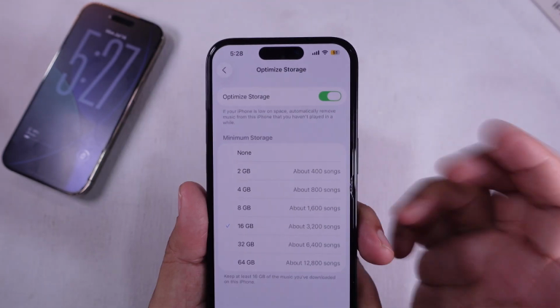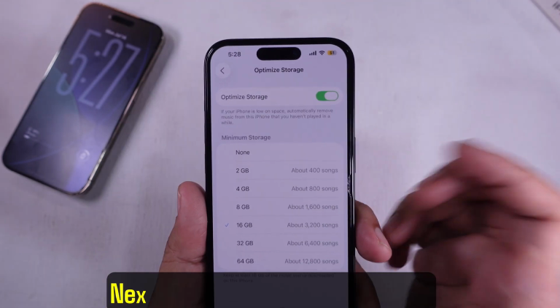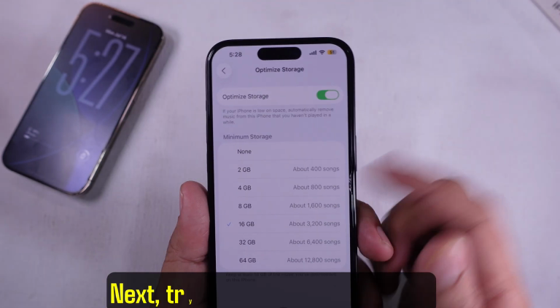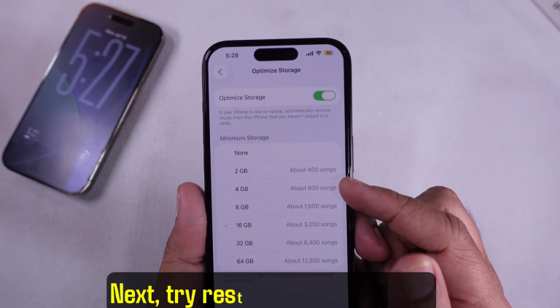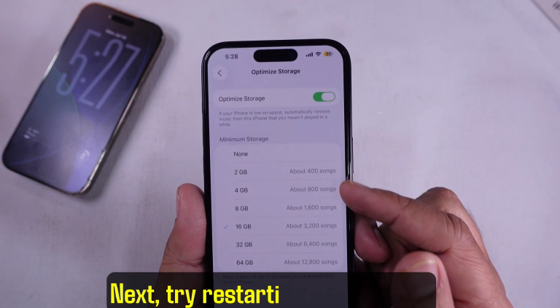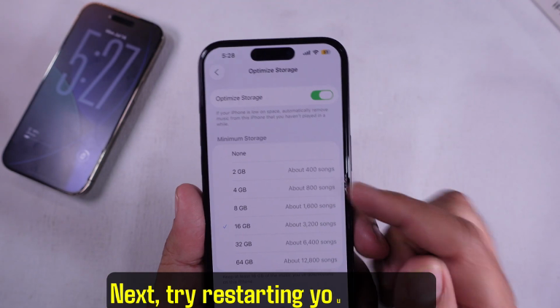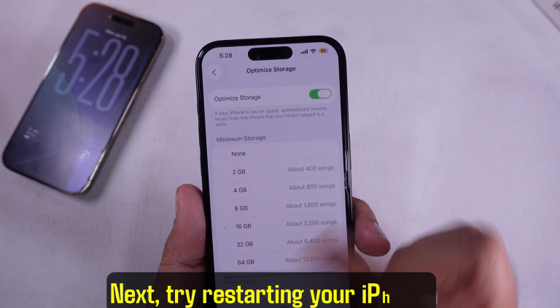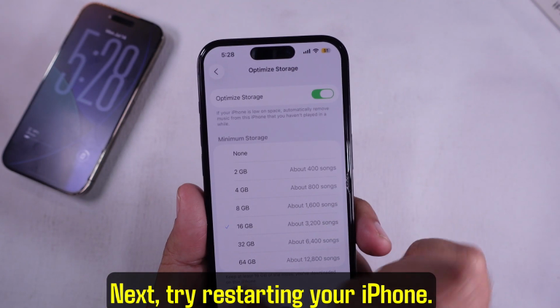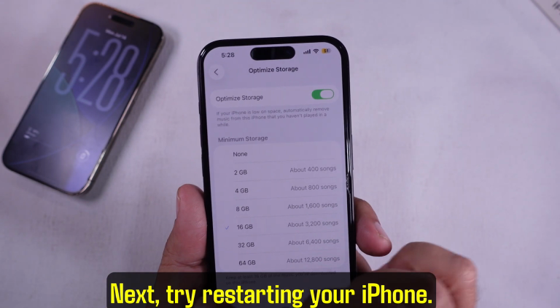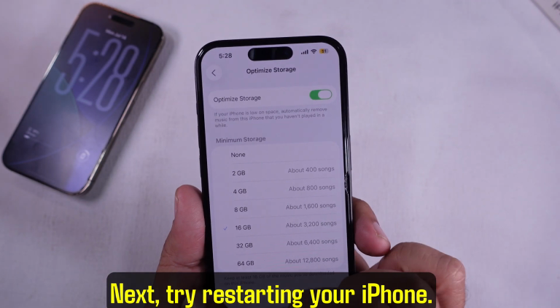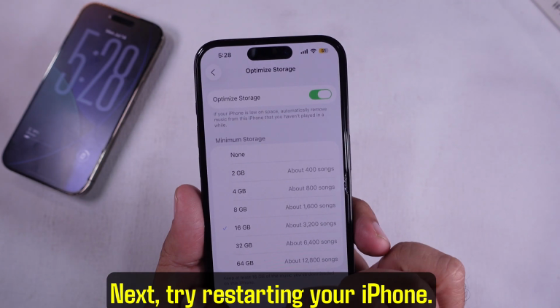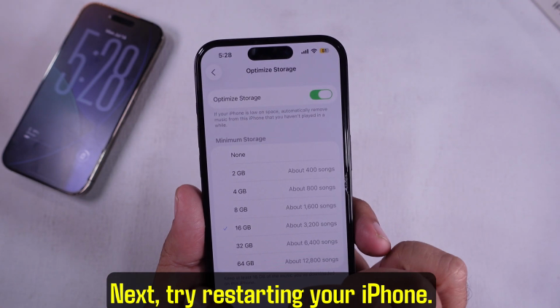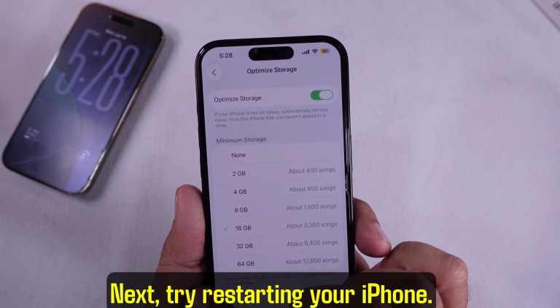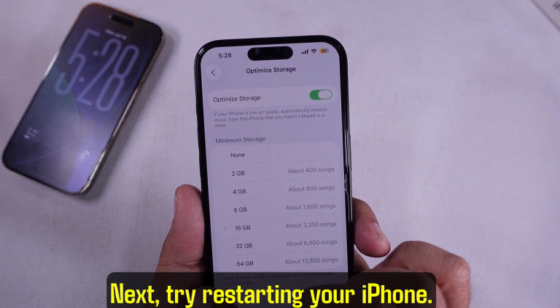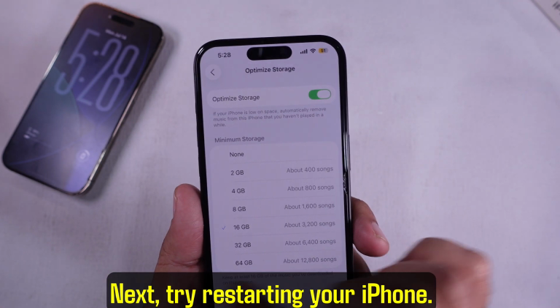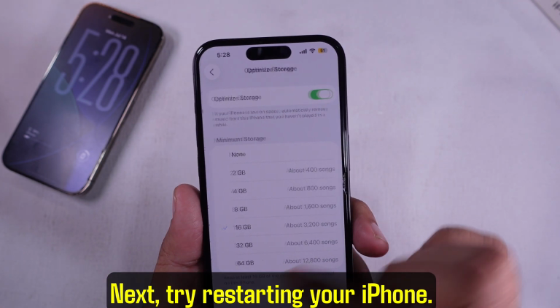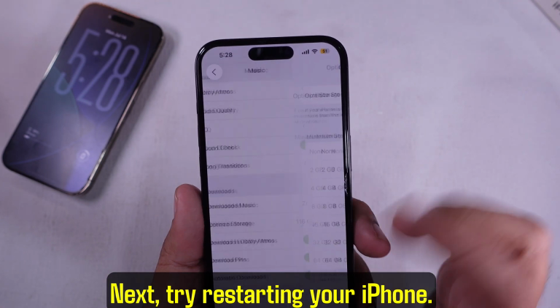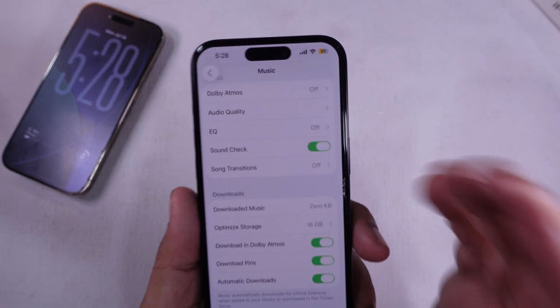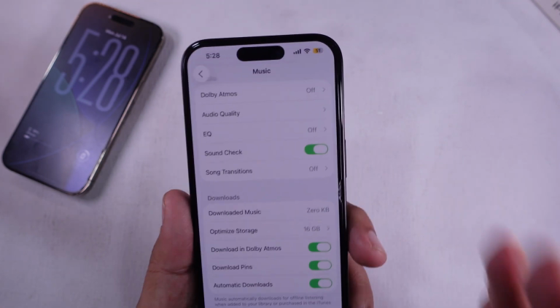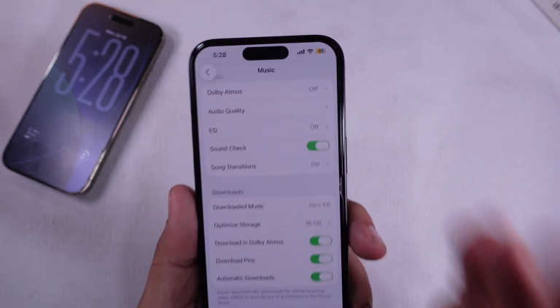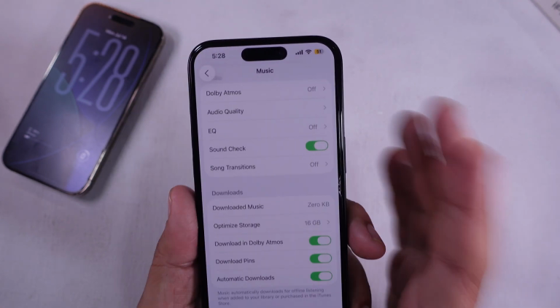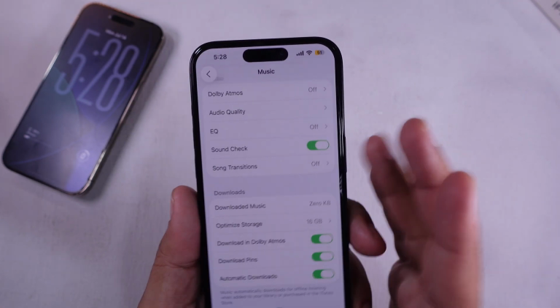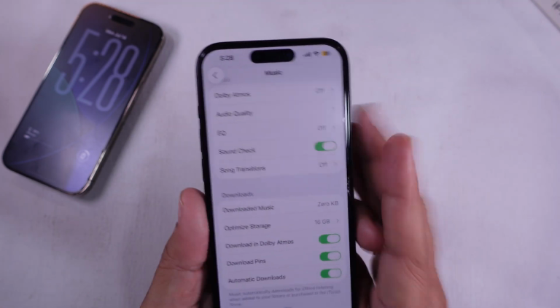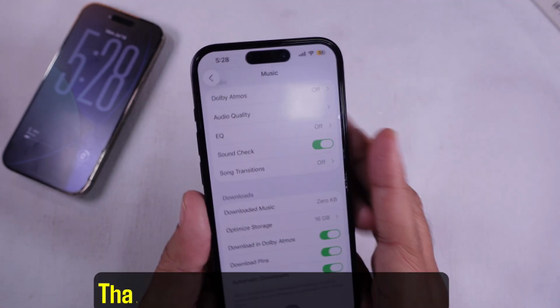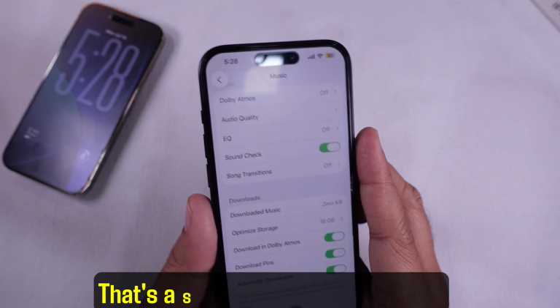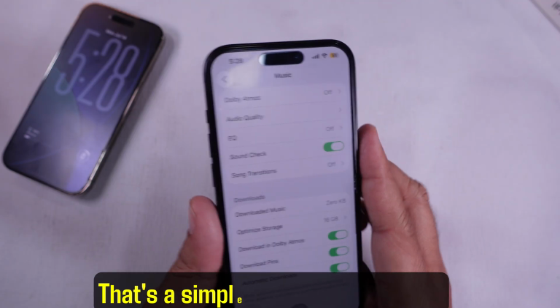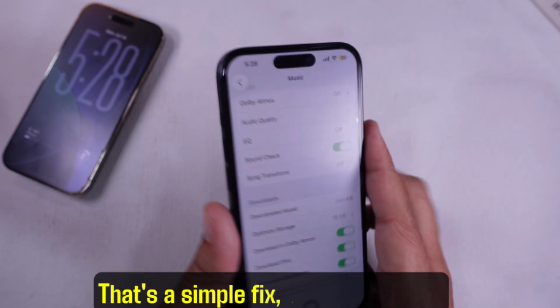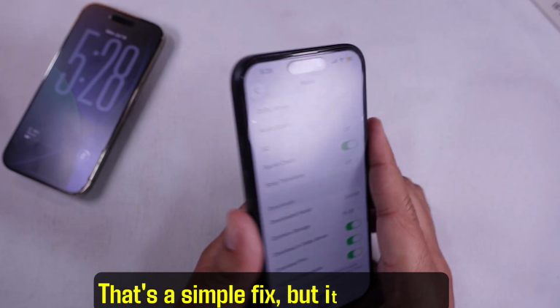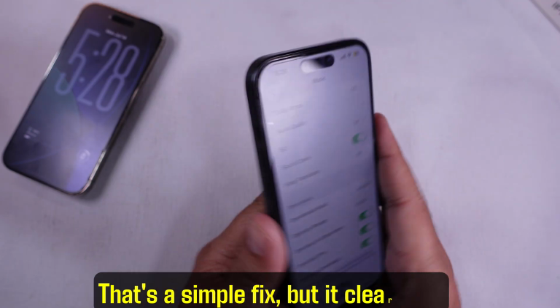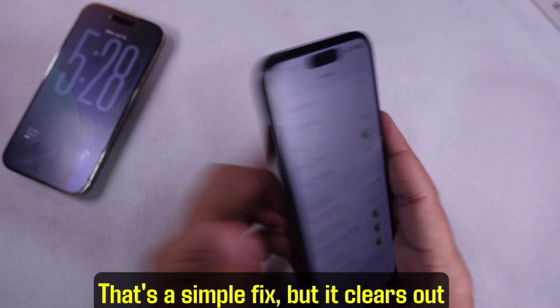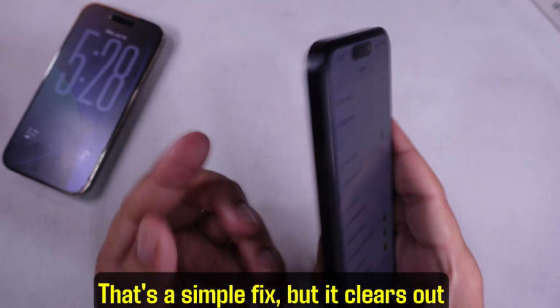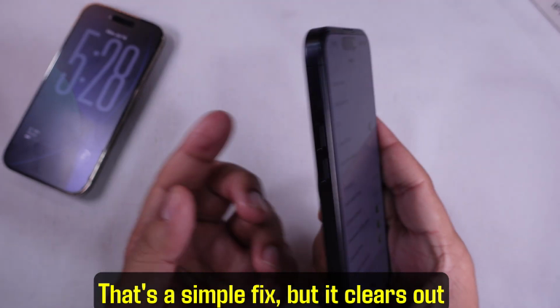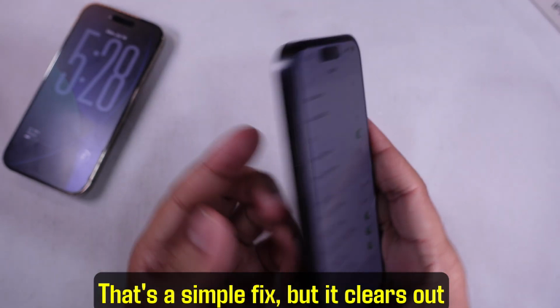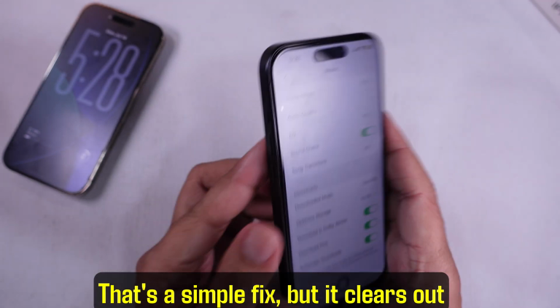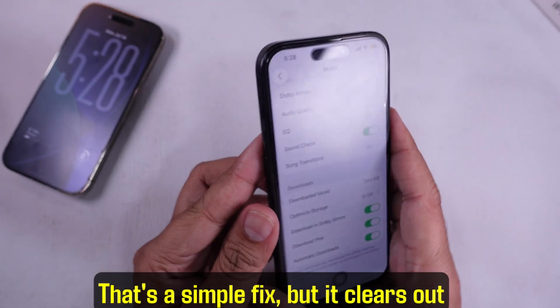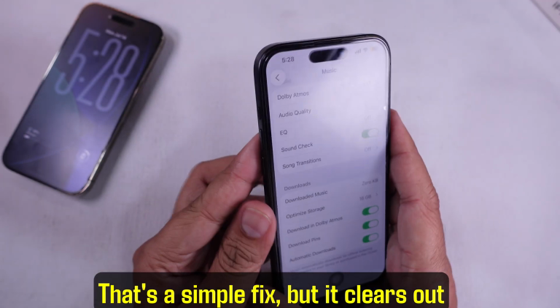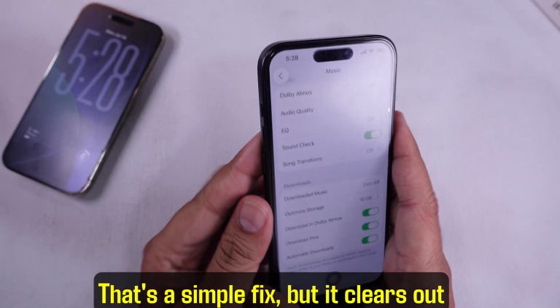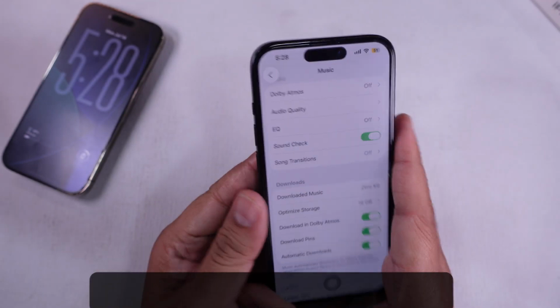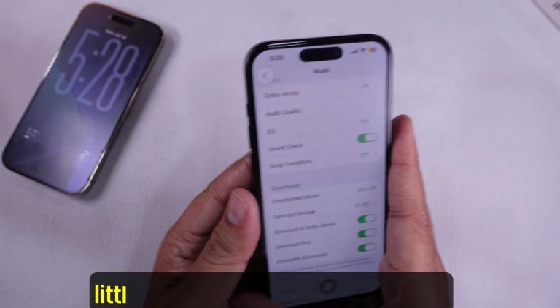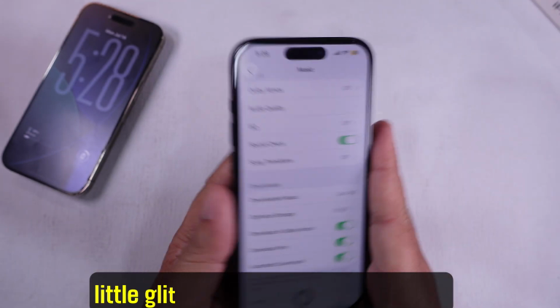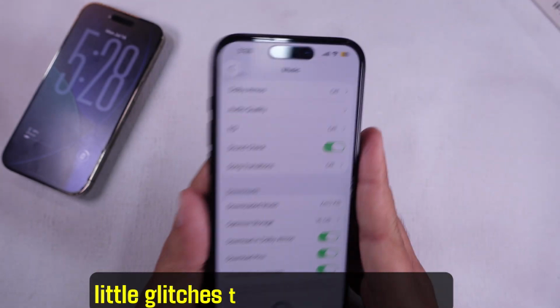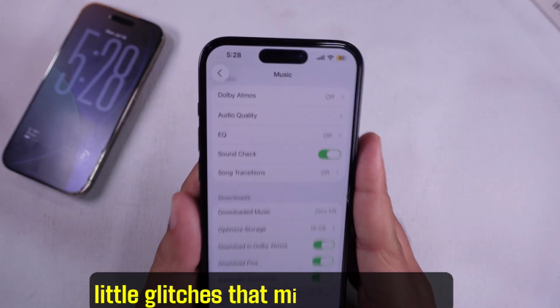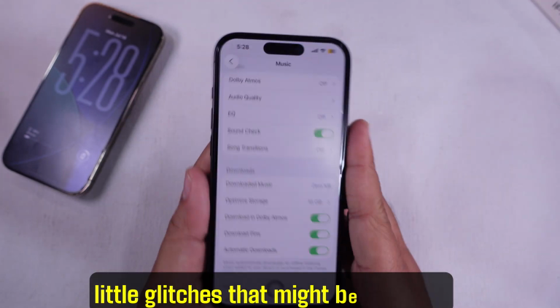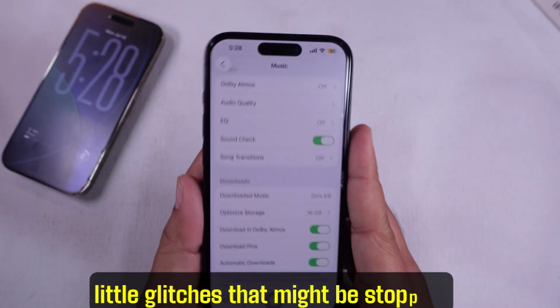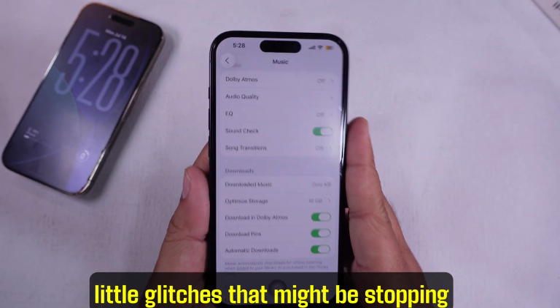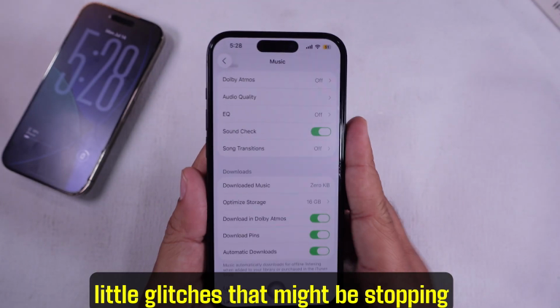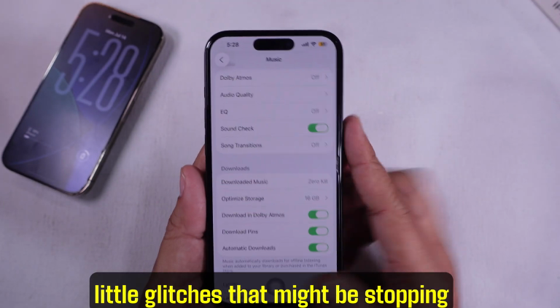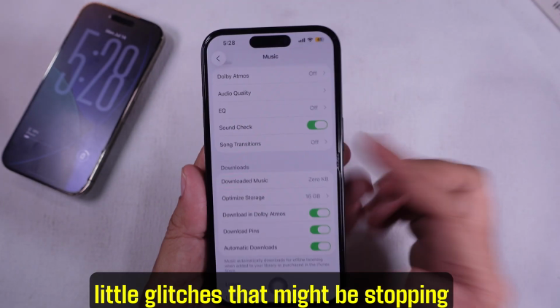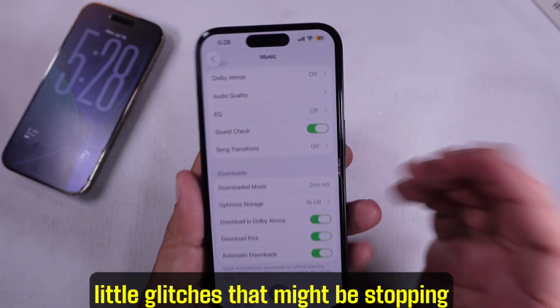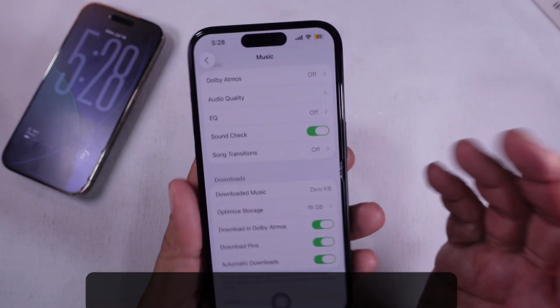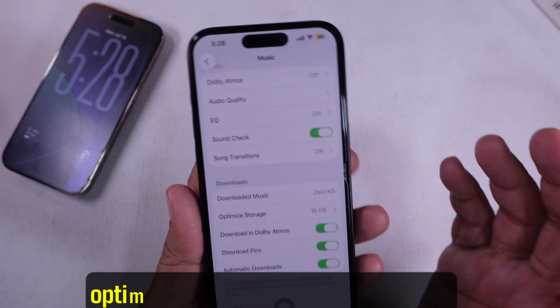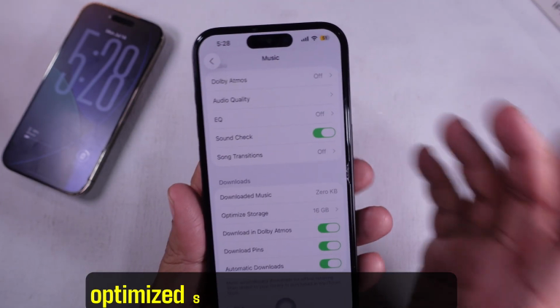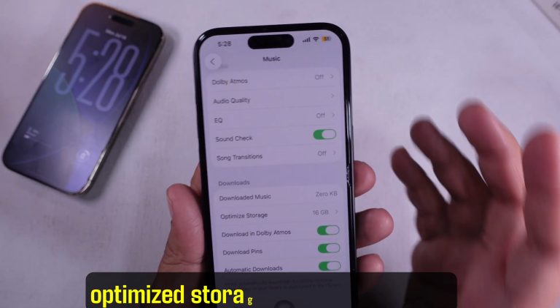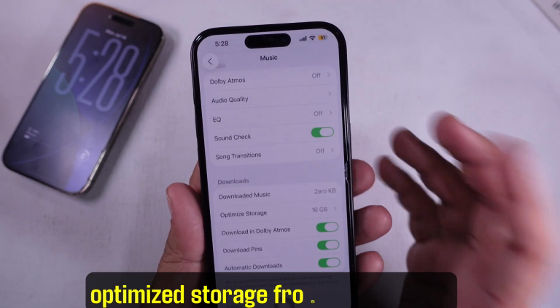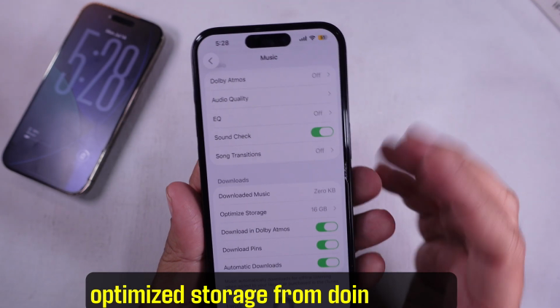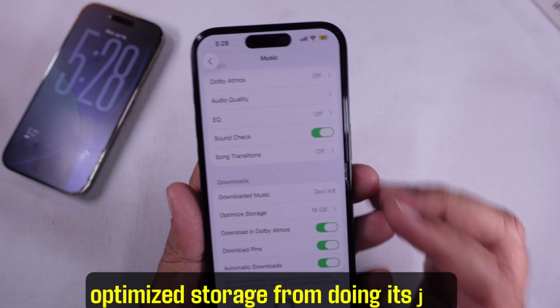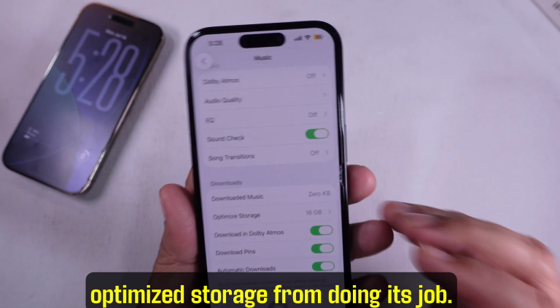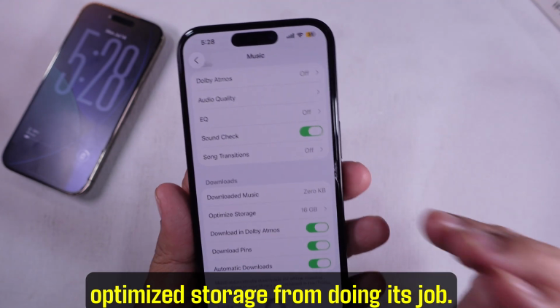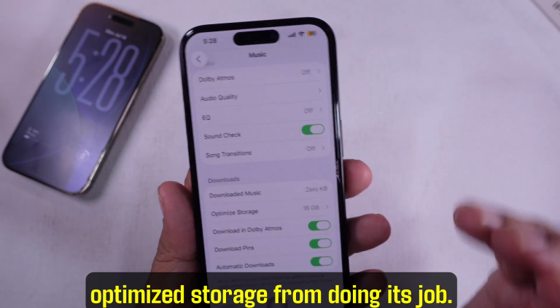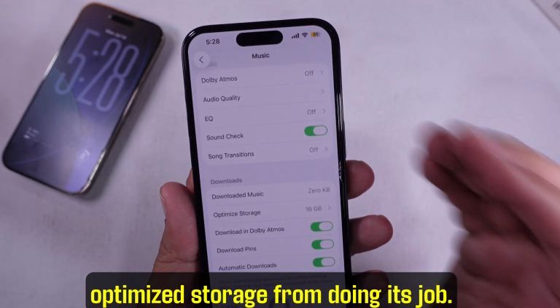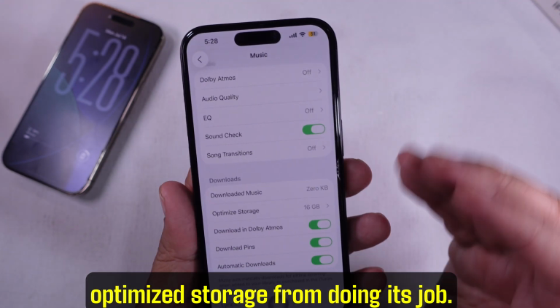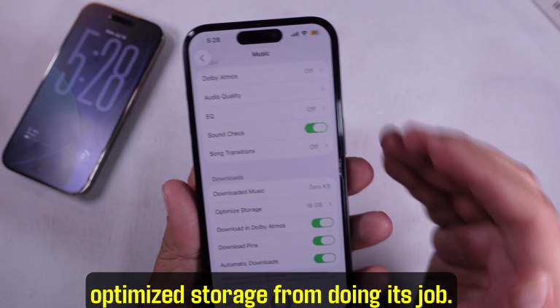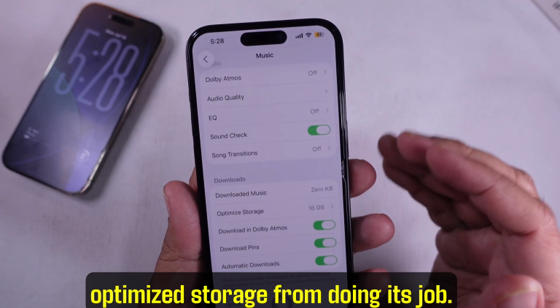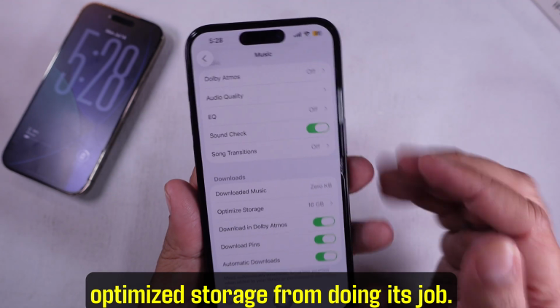Next, try restarting your iPhone. That's a simple fix, but it clears out little glitches that might be stopping optimized storage from doing its job.